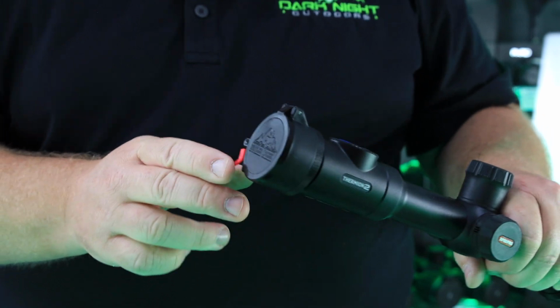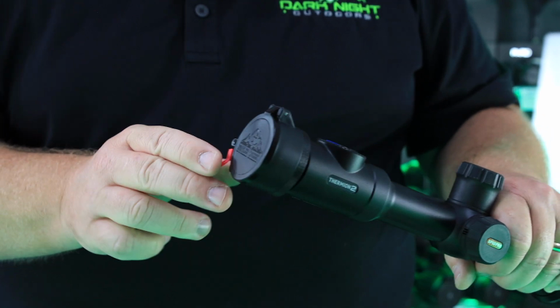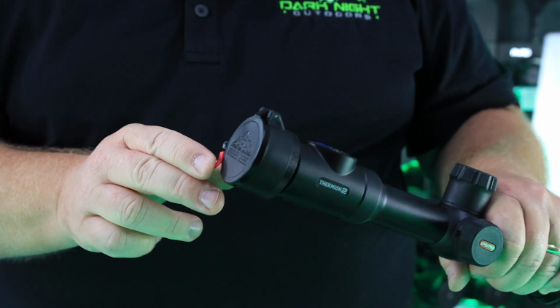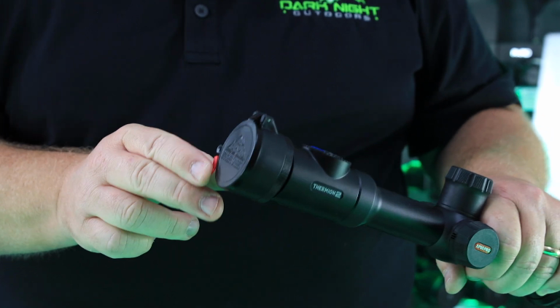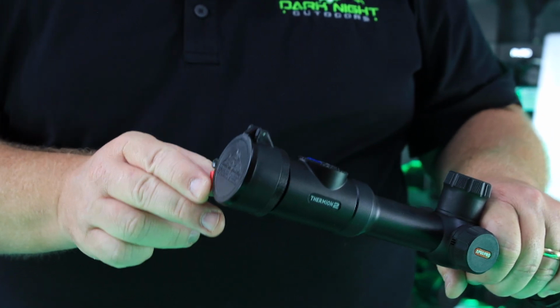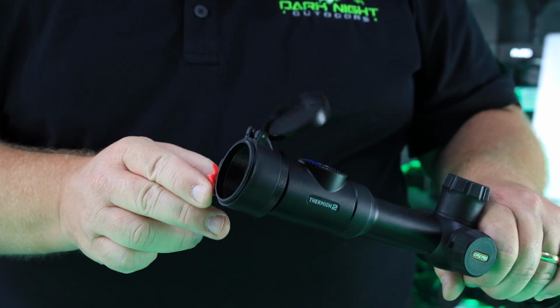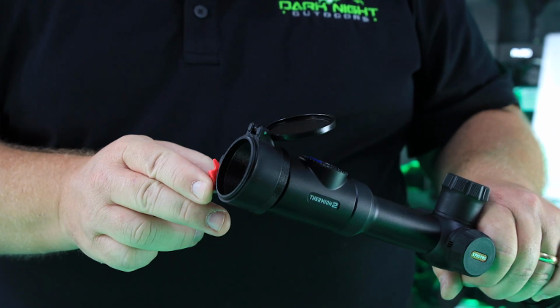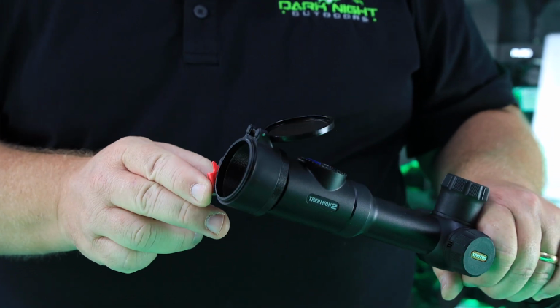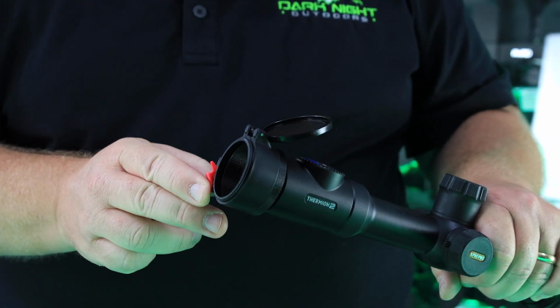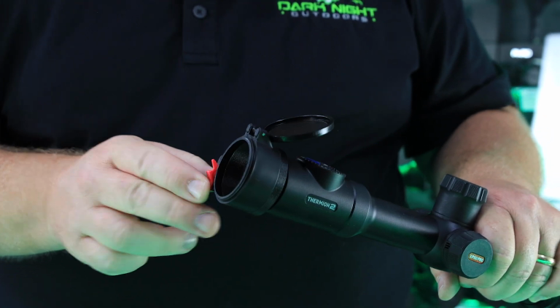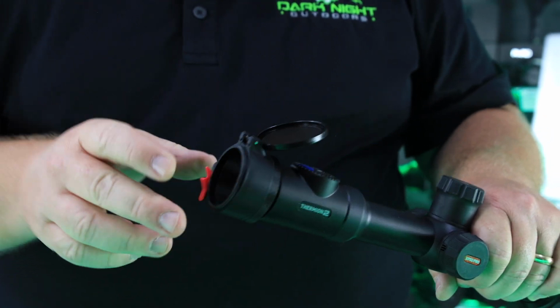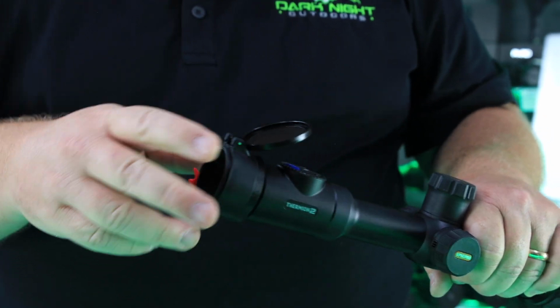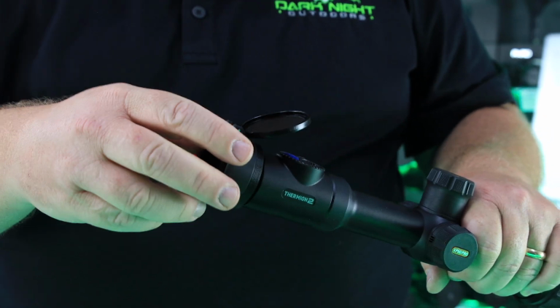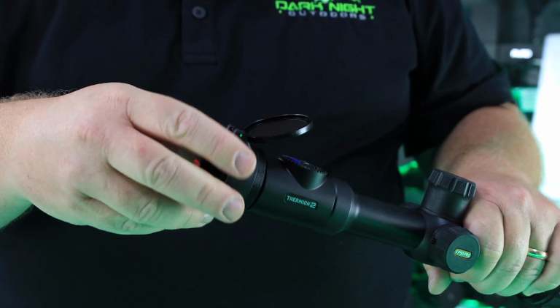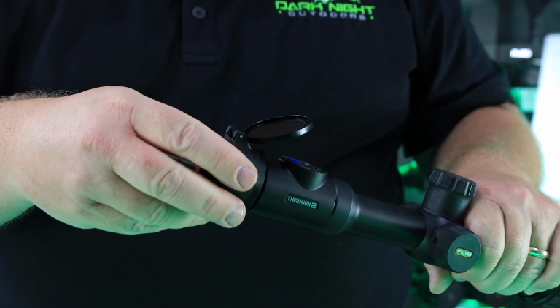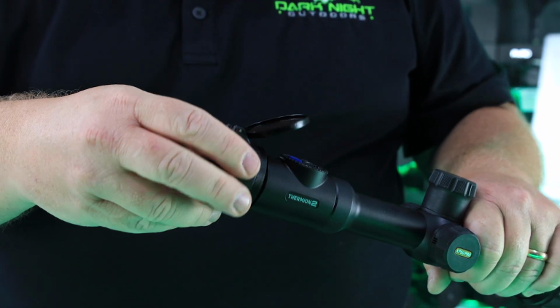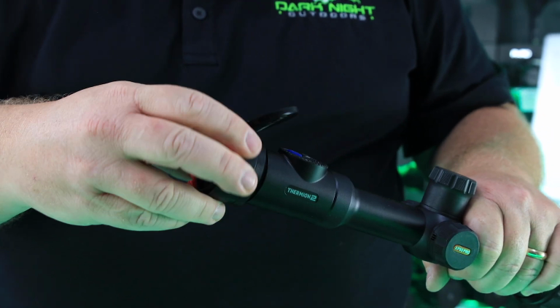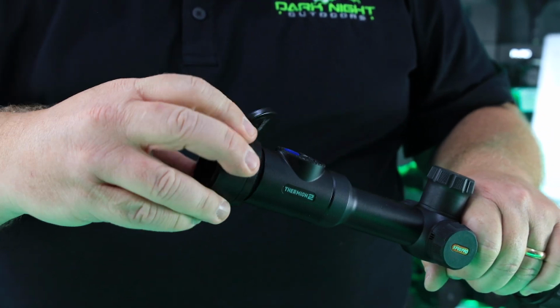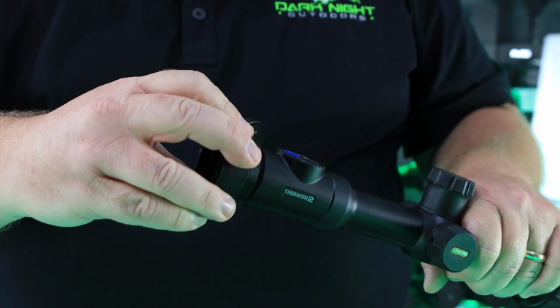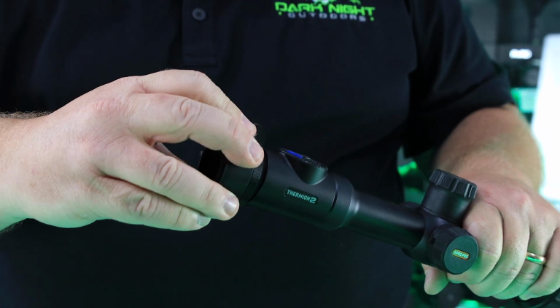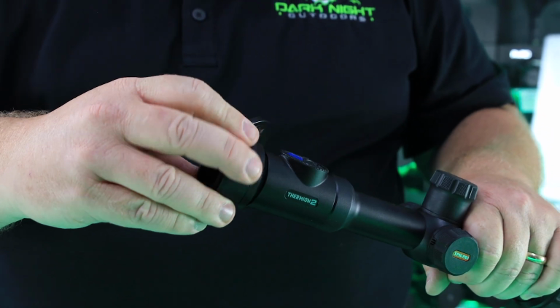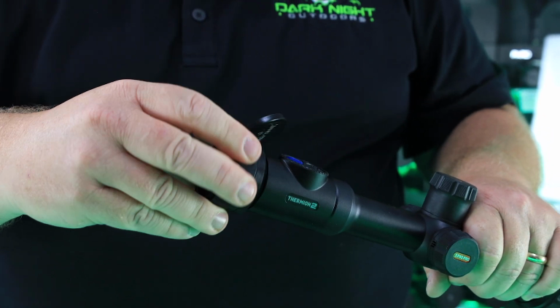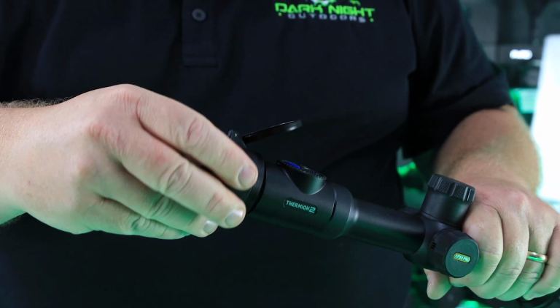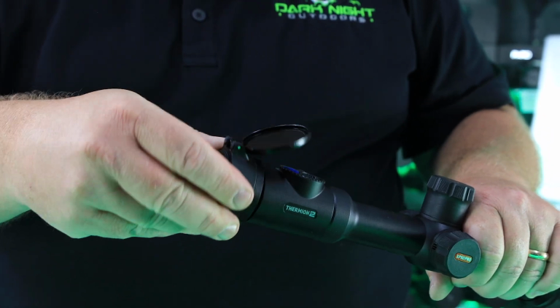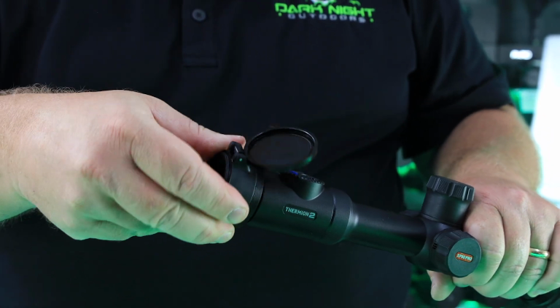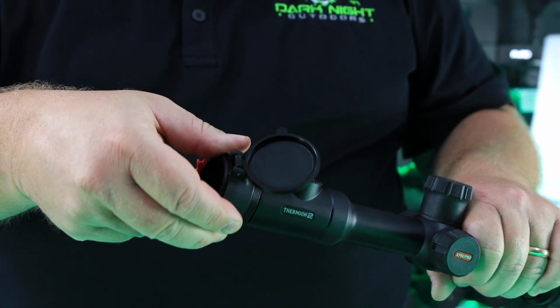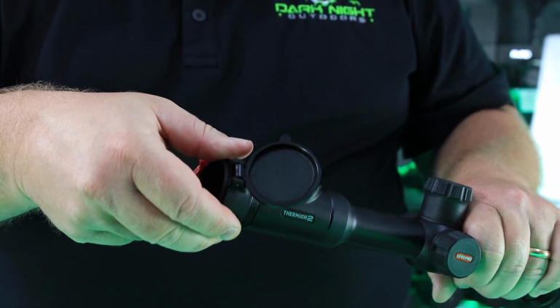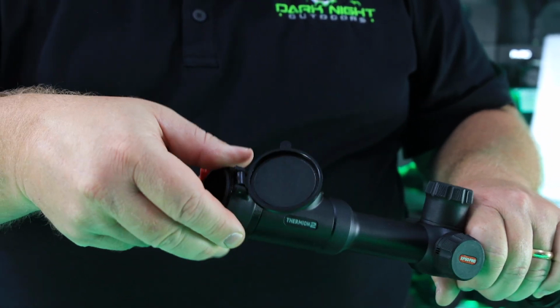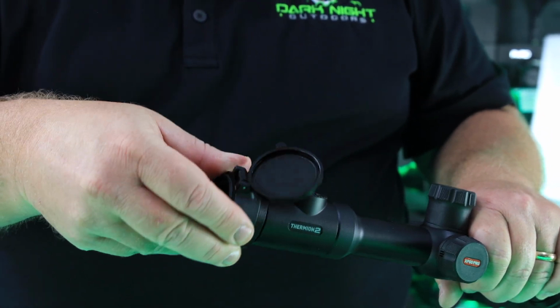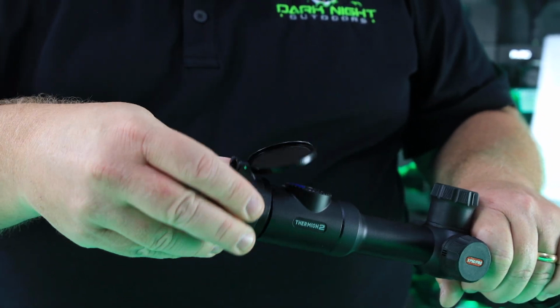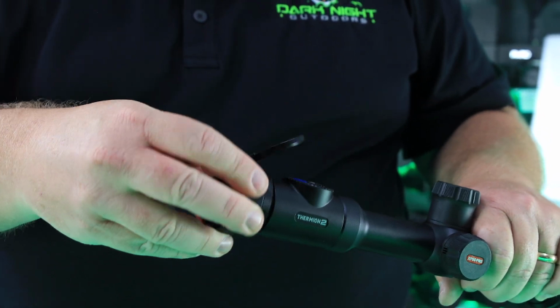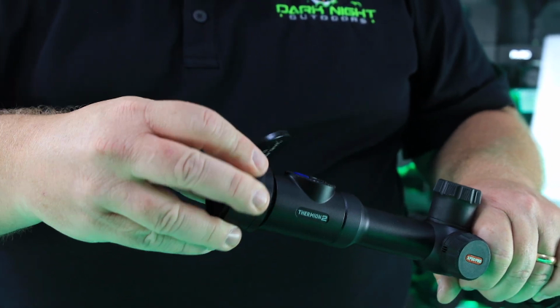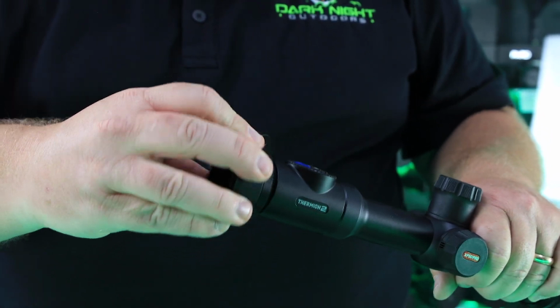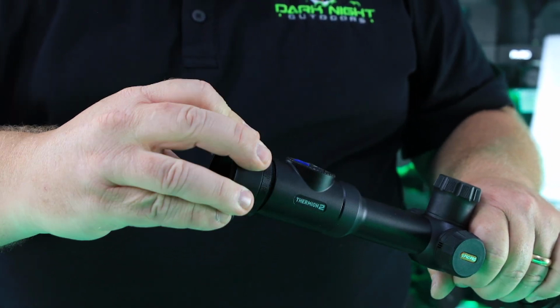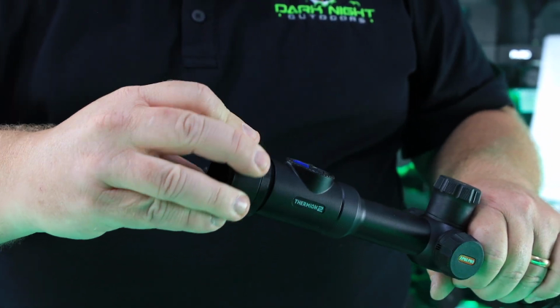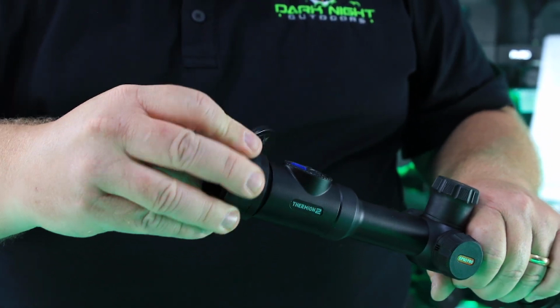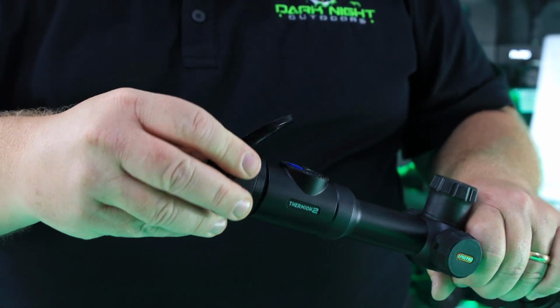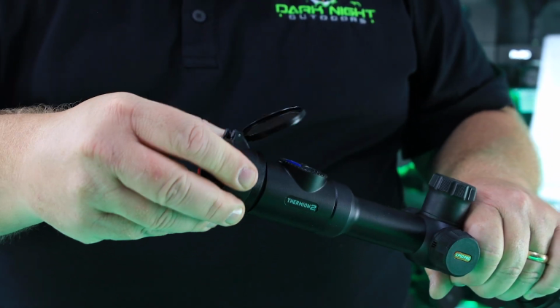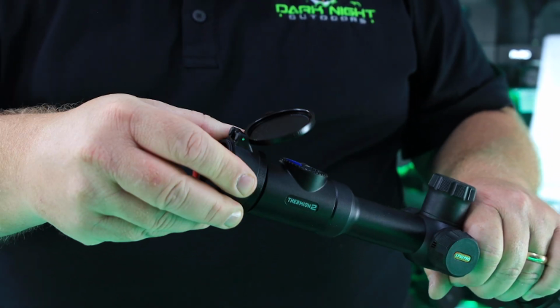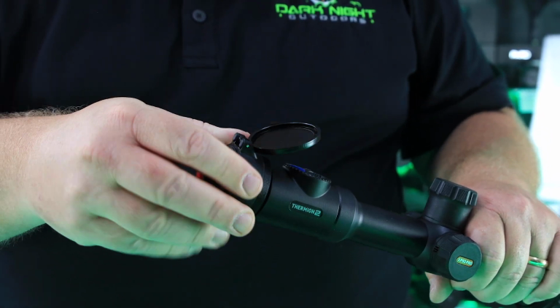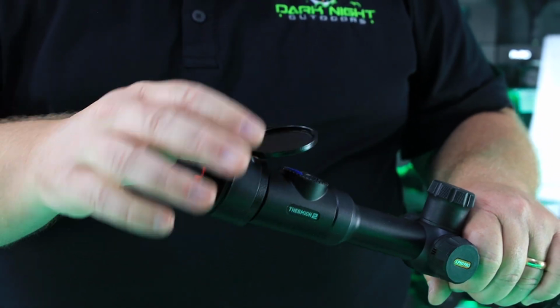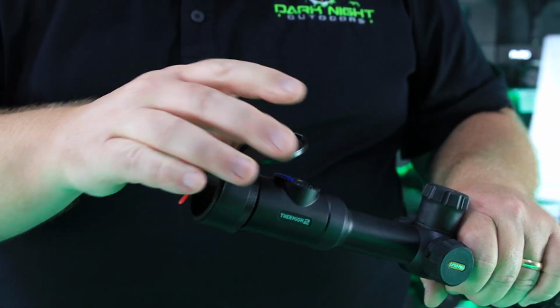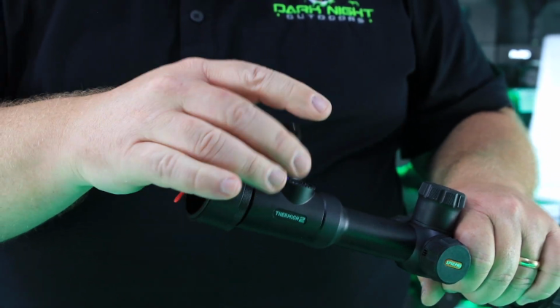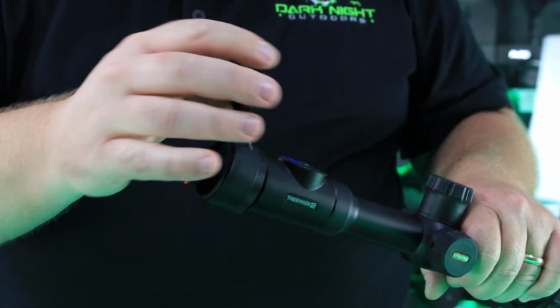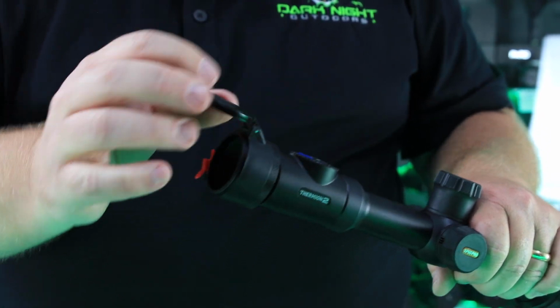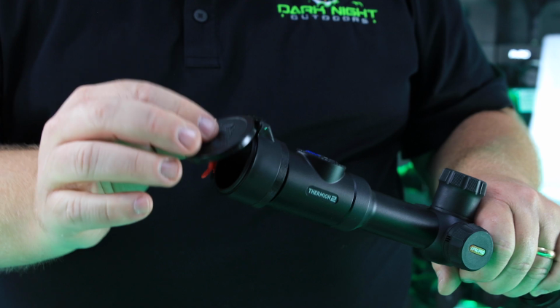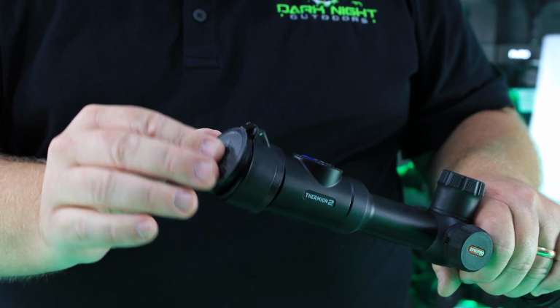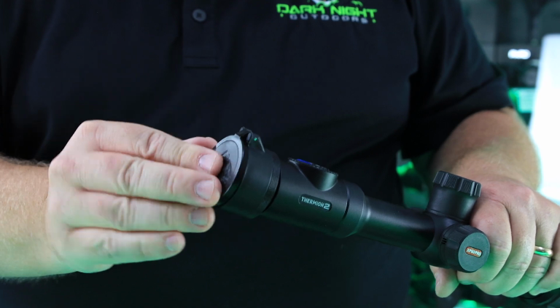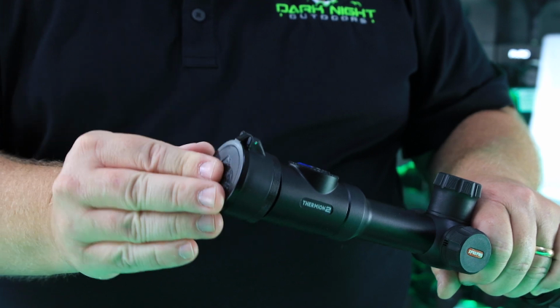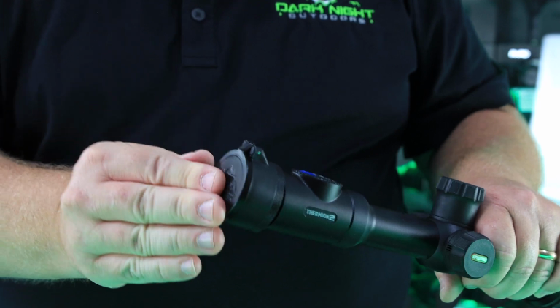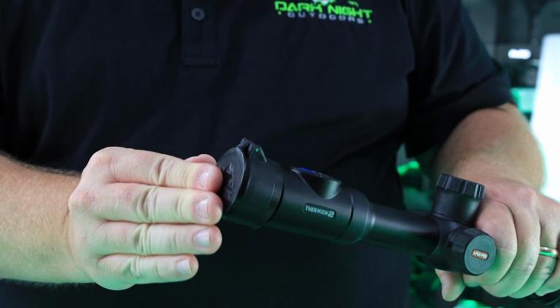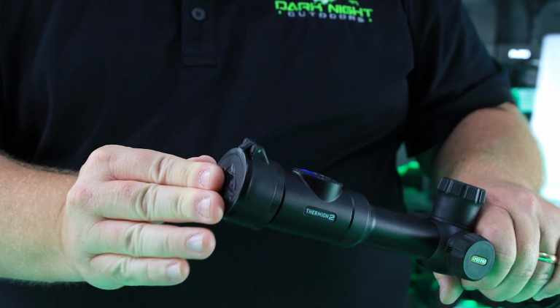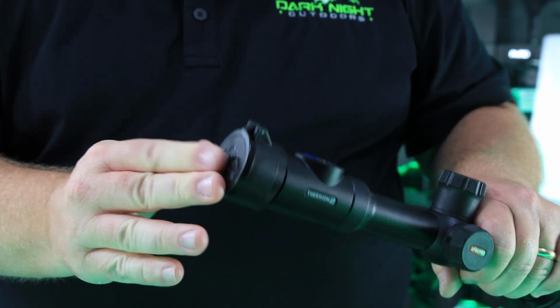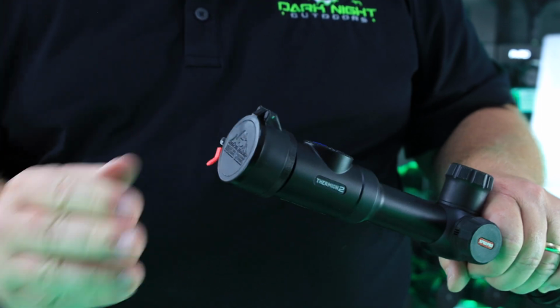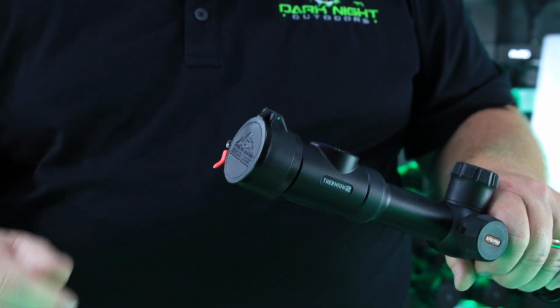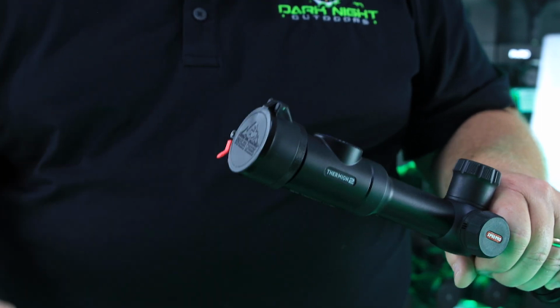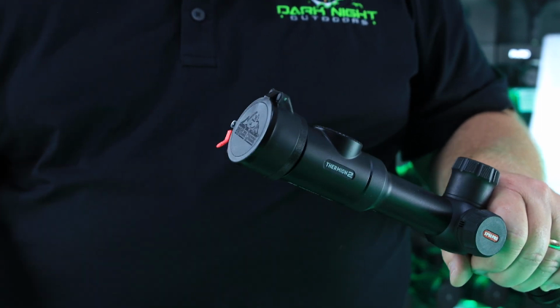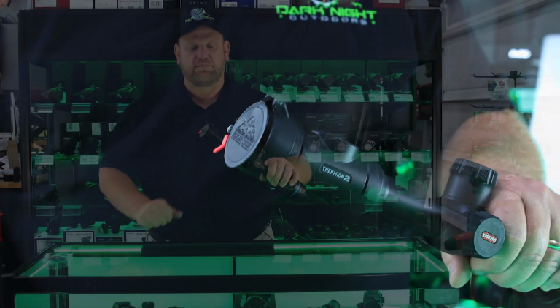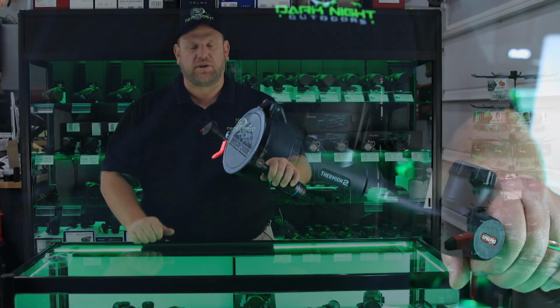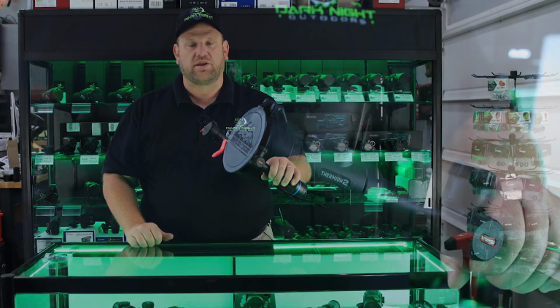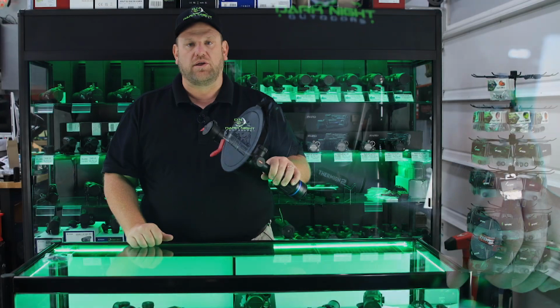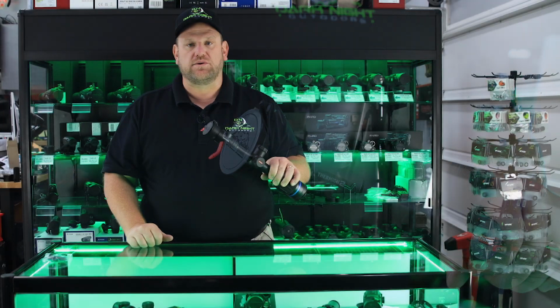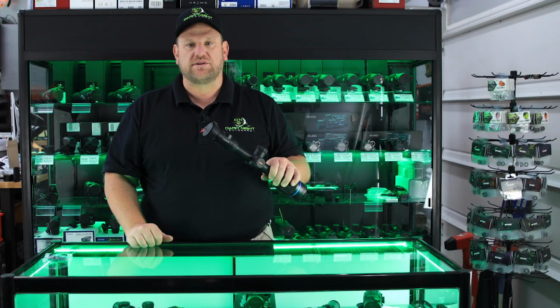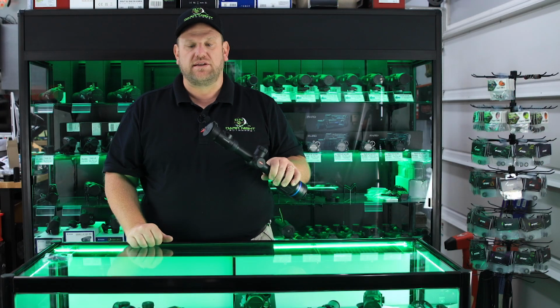Very simply just flip the cap open. It still allows you to adjust your diopter, and then just simply close it.